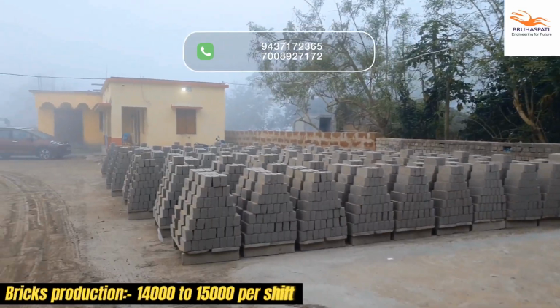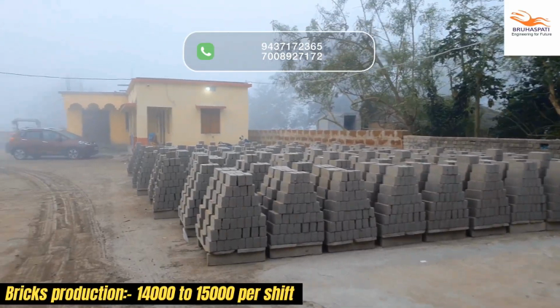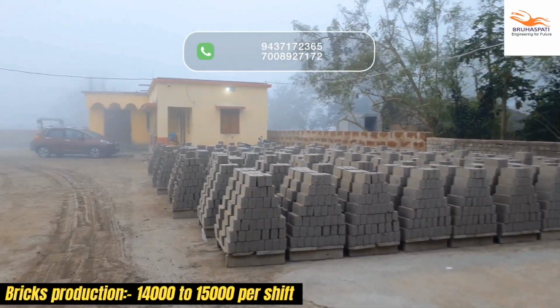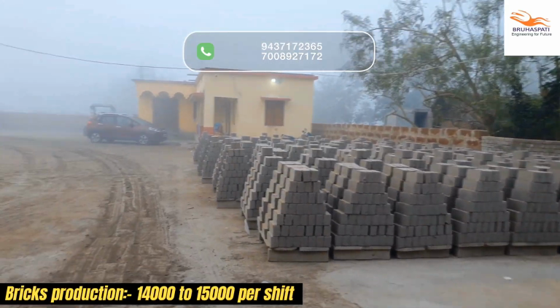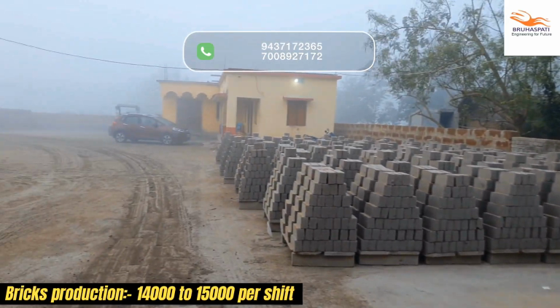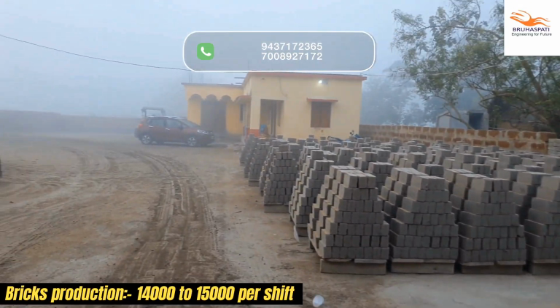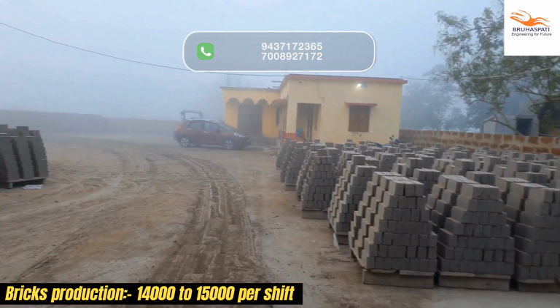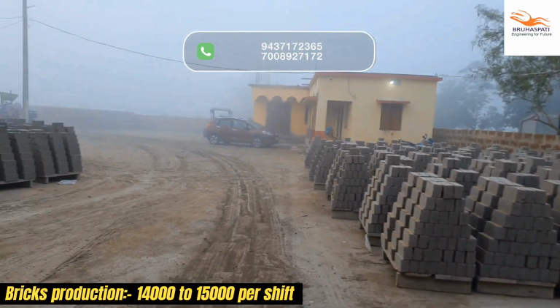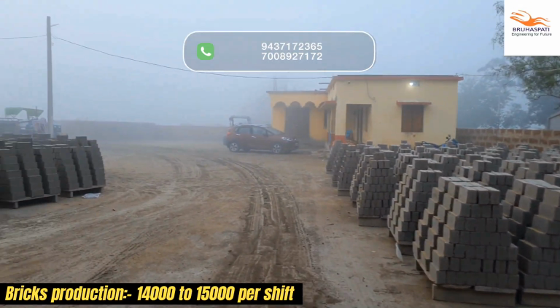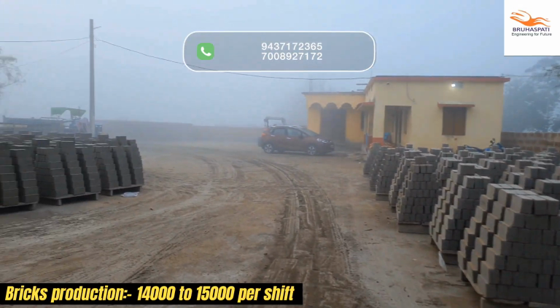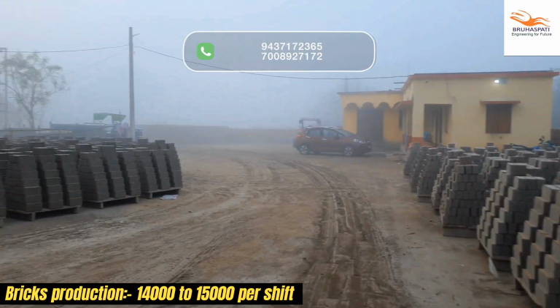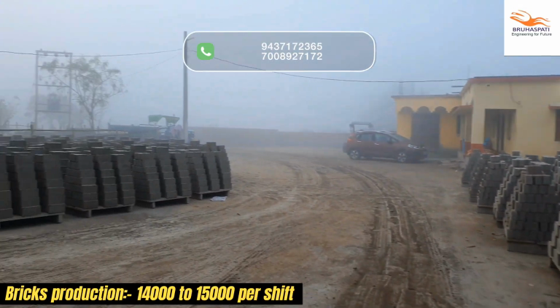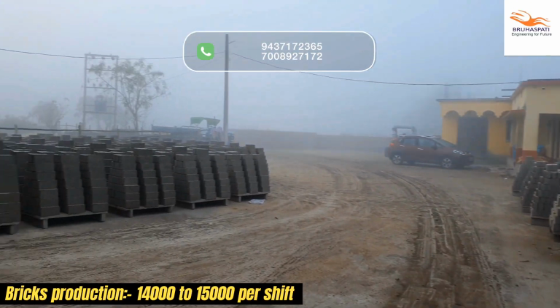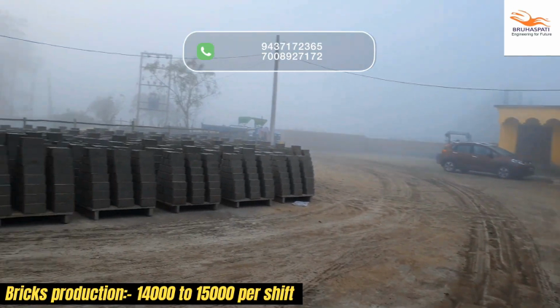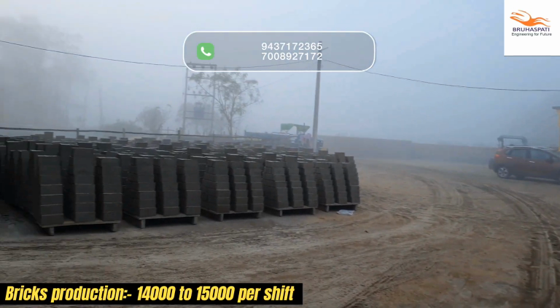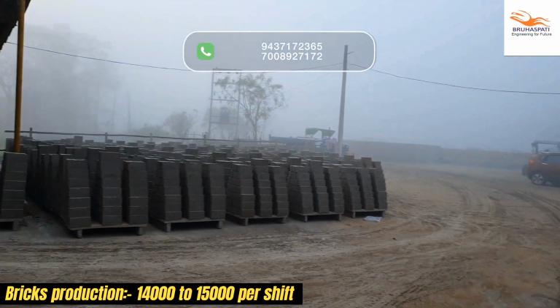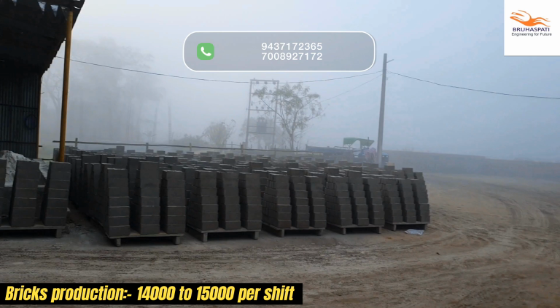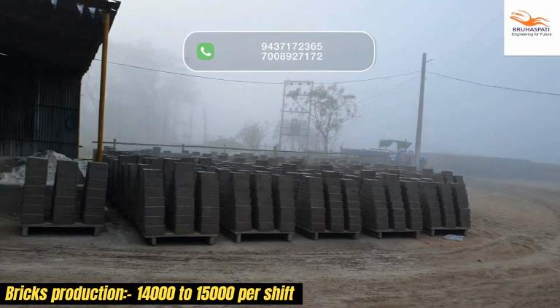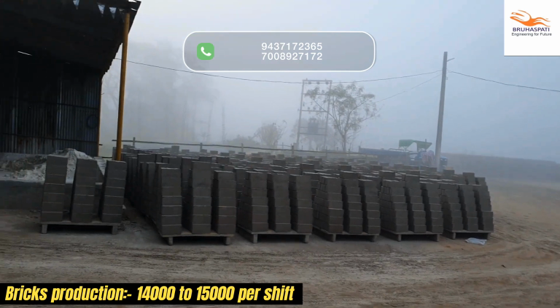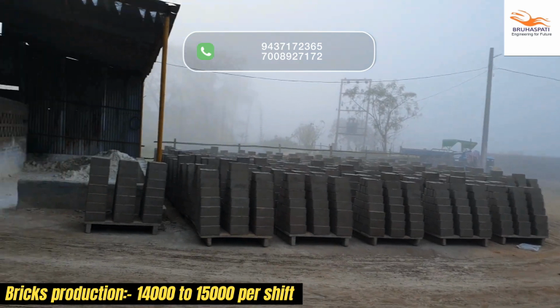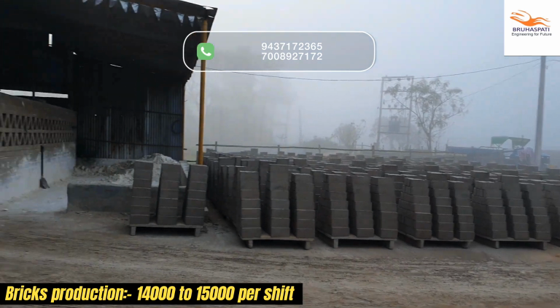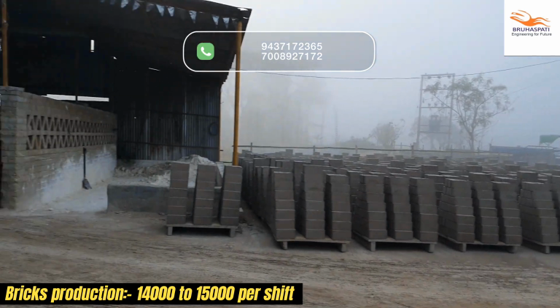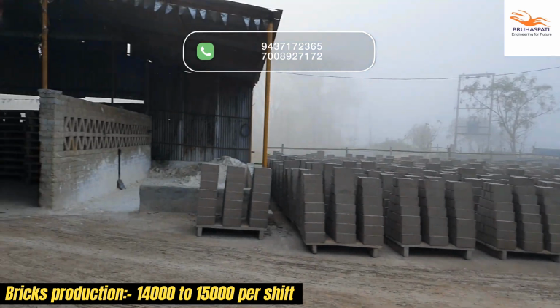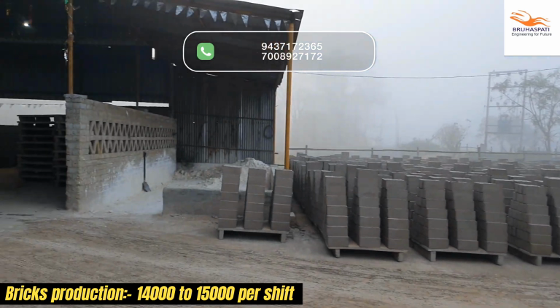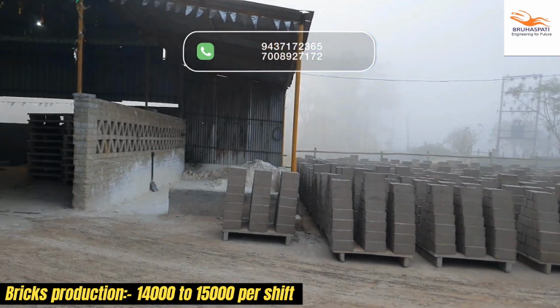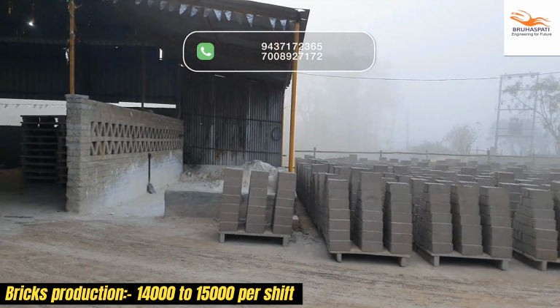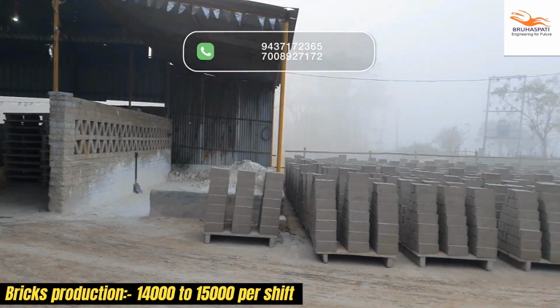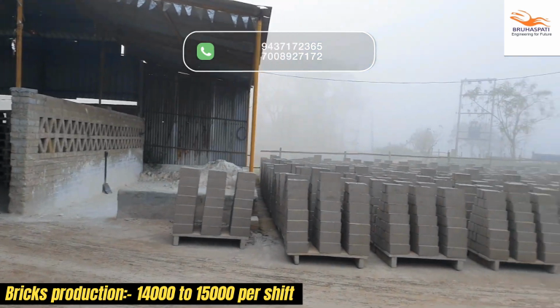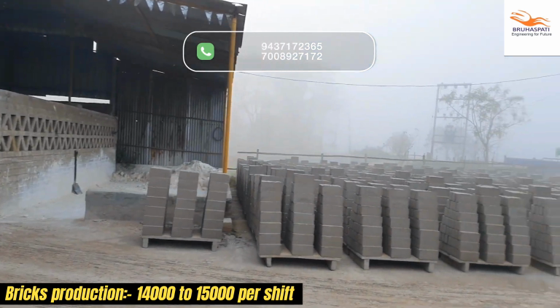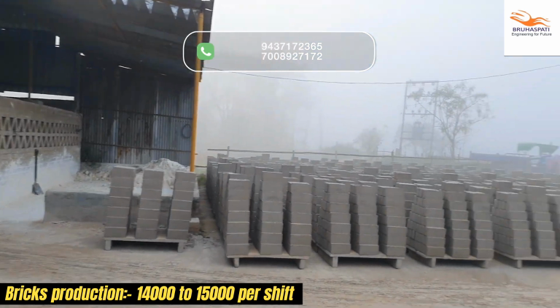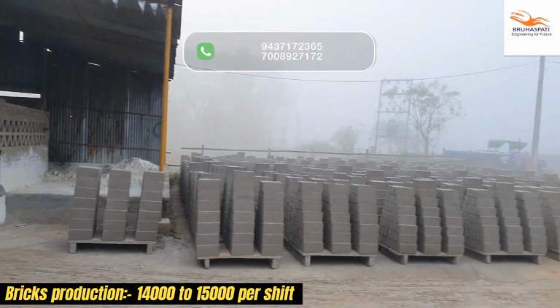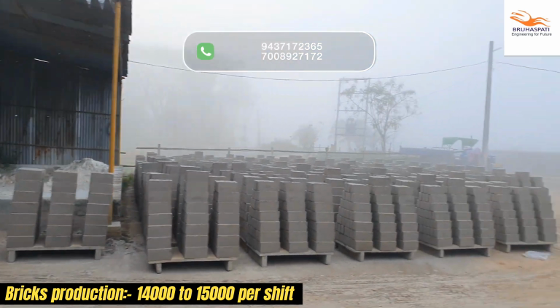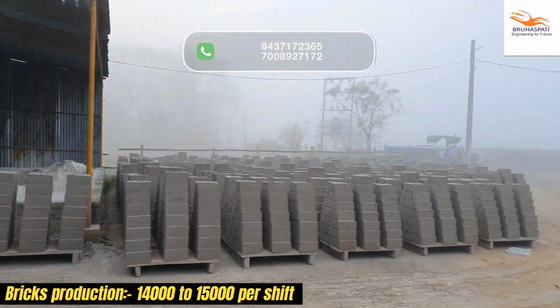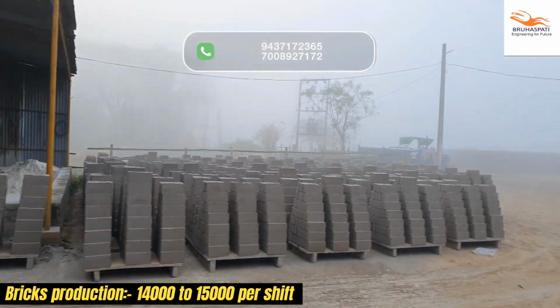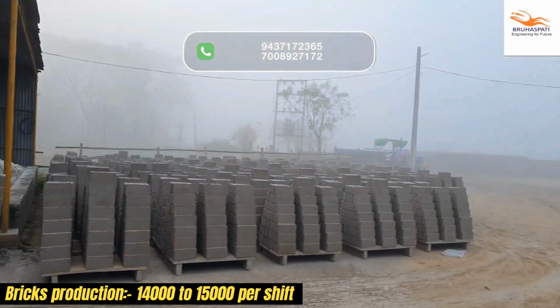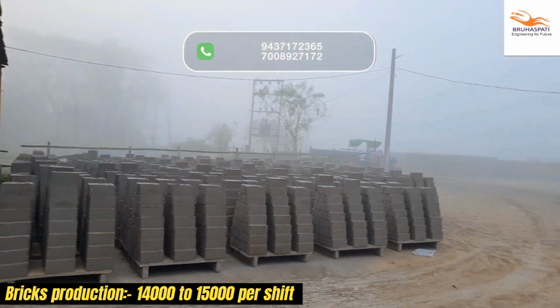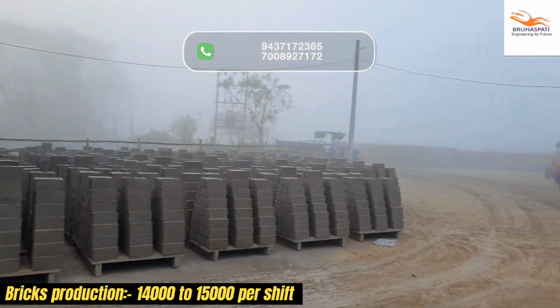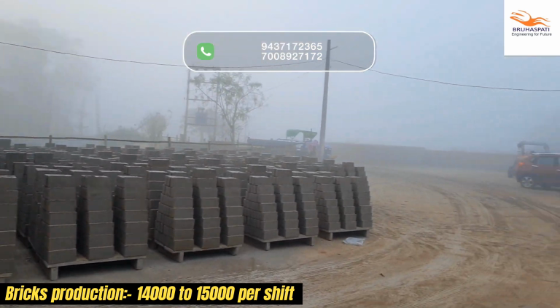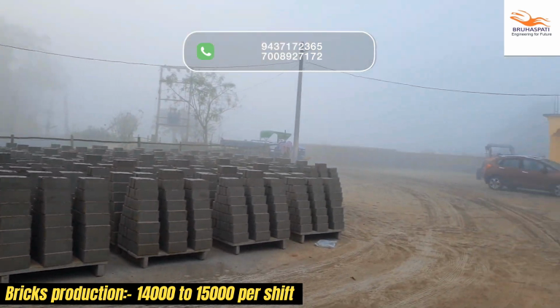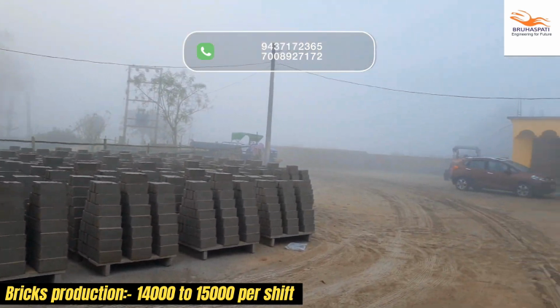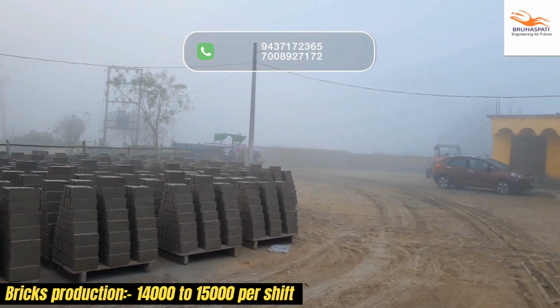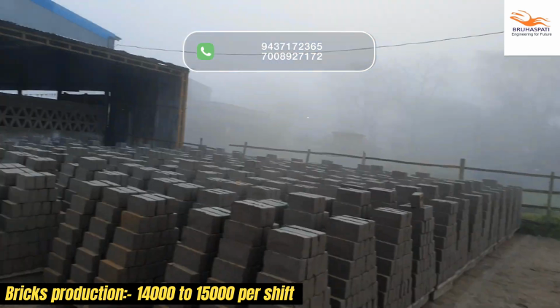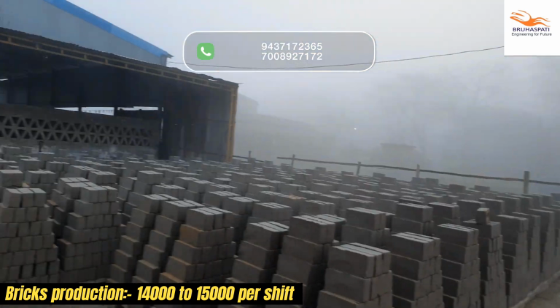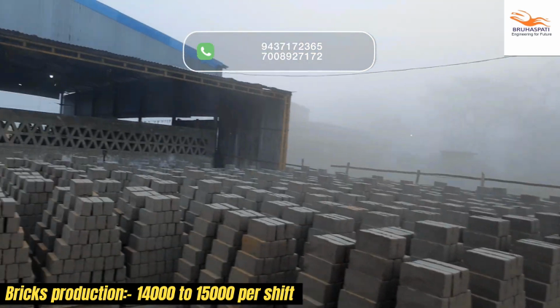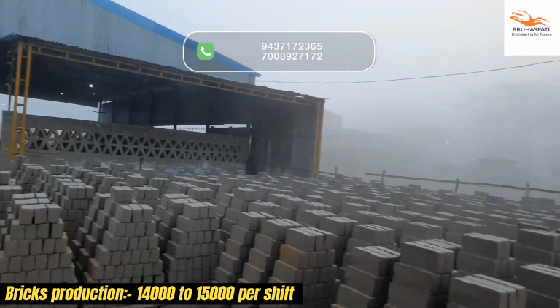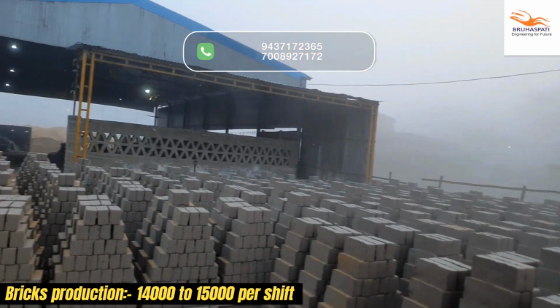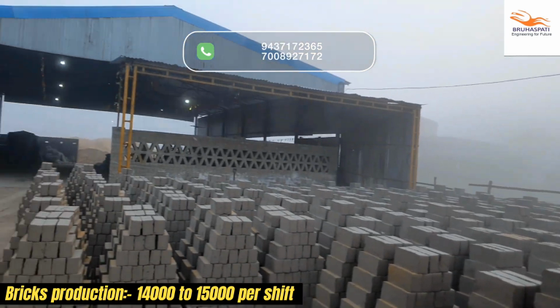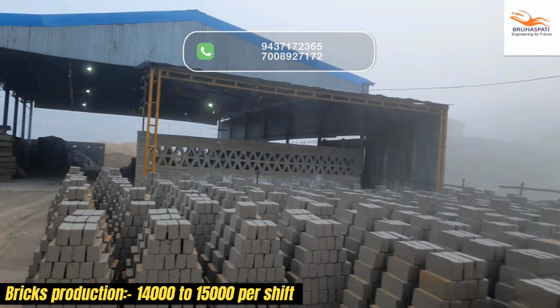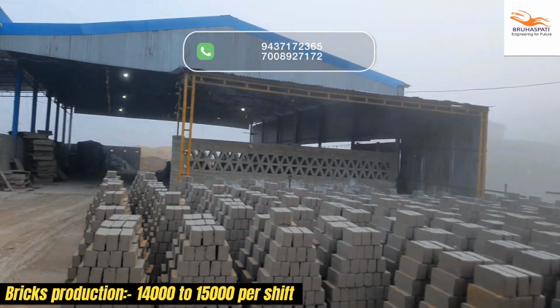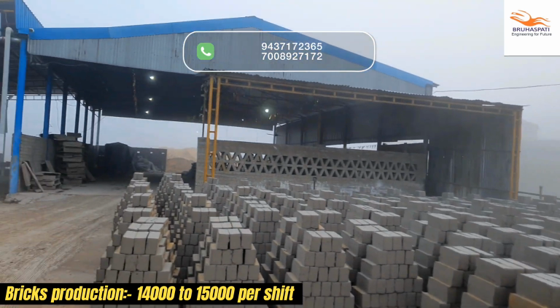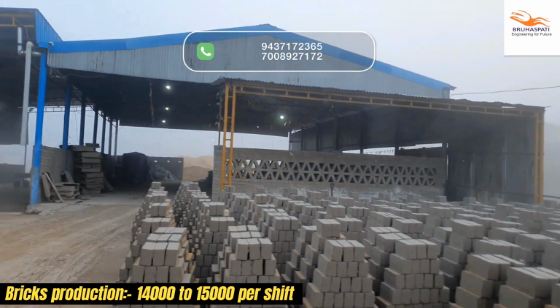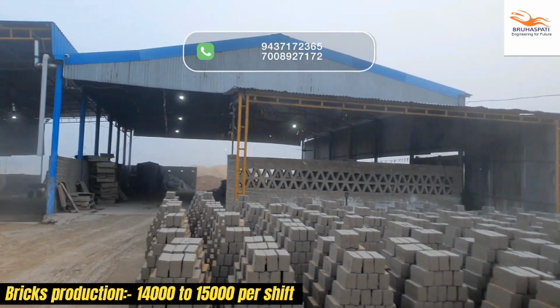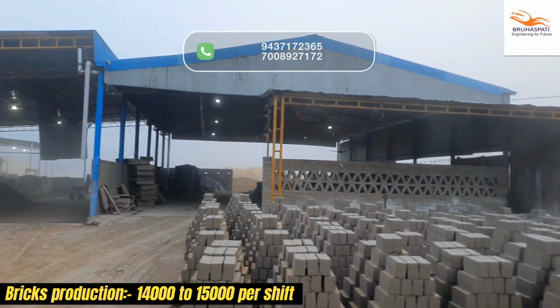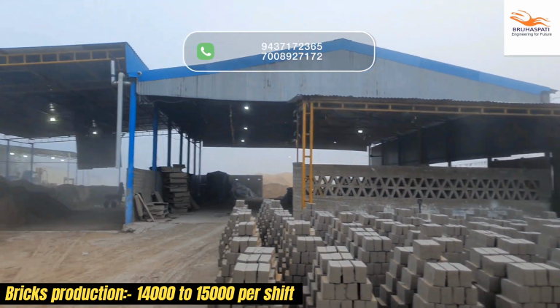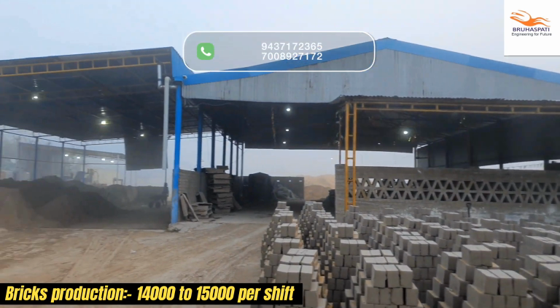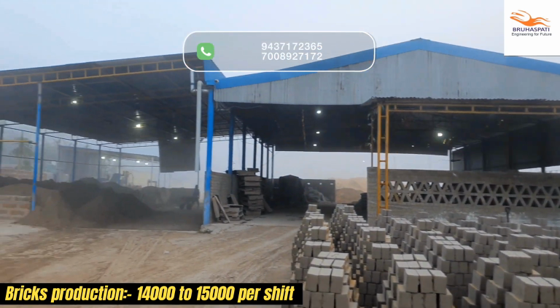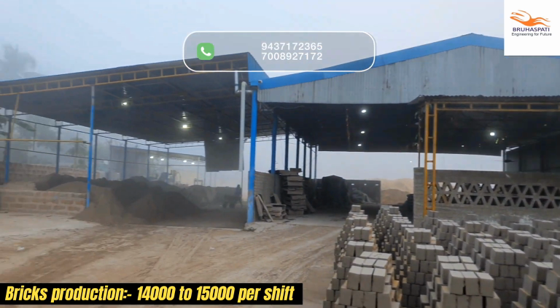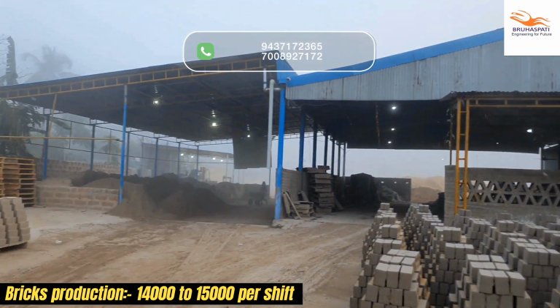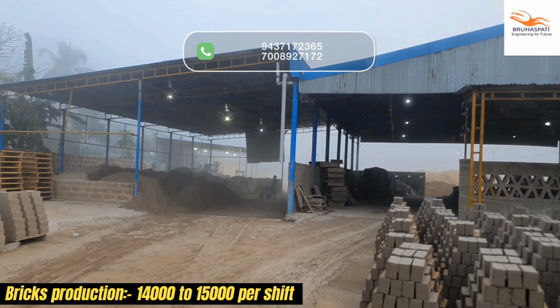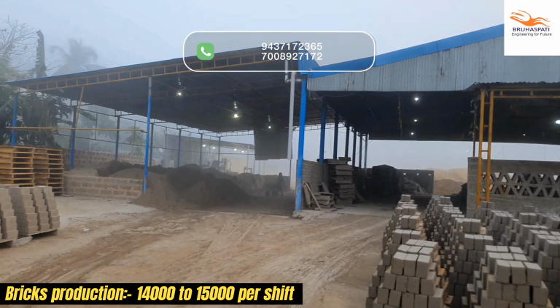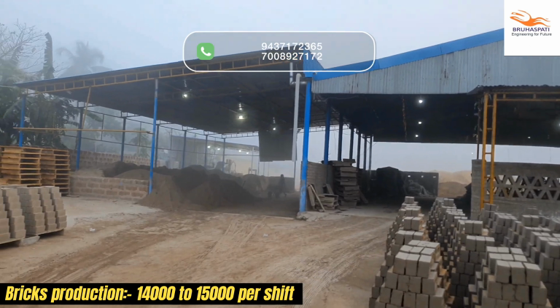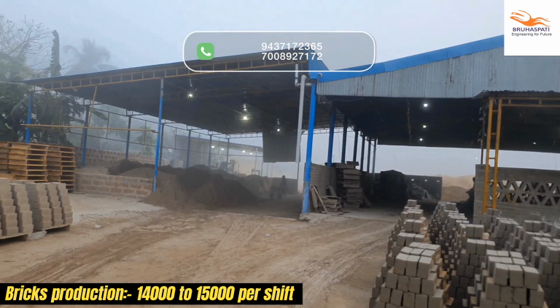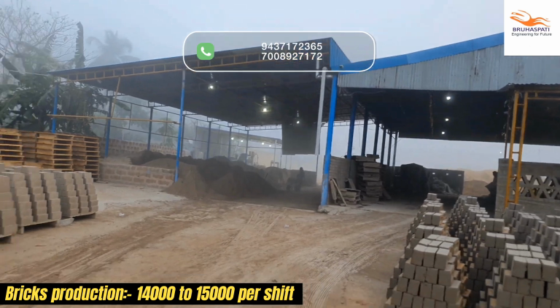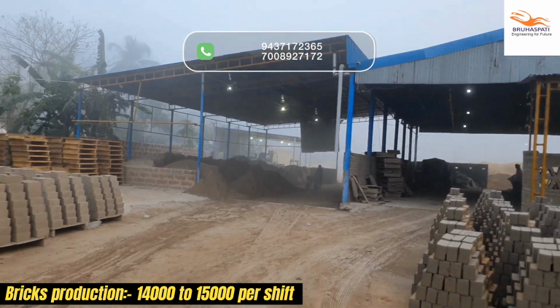With a high production rate of 14,000 to 15,000 bricks per shift, it's a reliable choice for your construction needs.